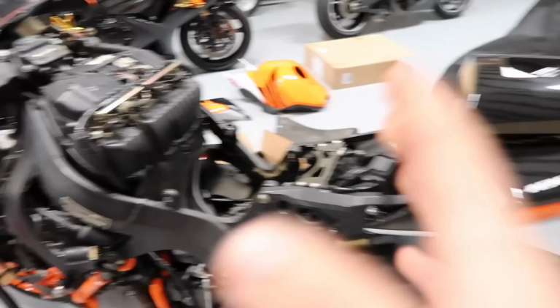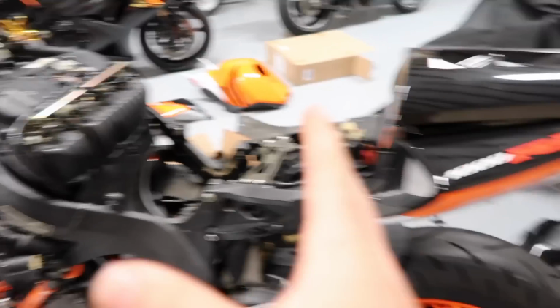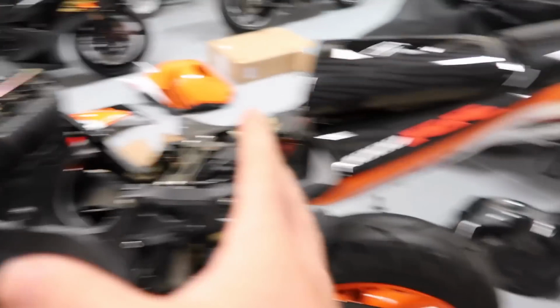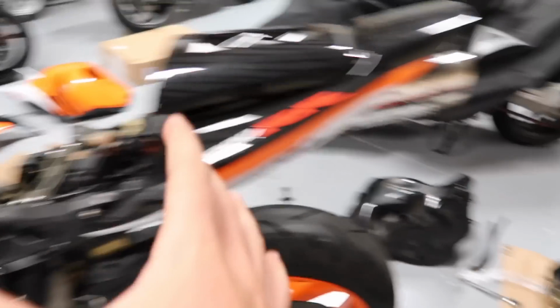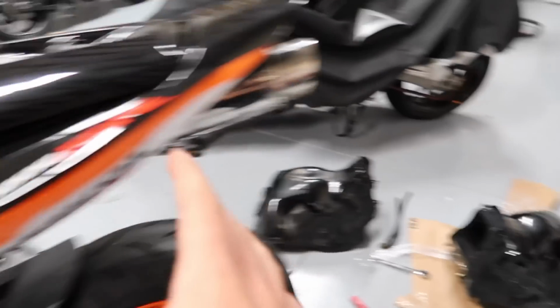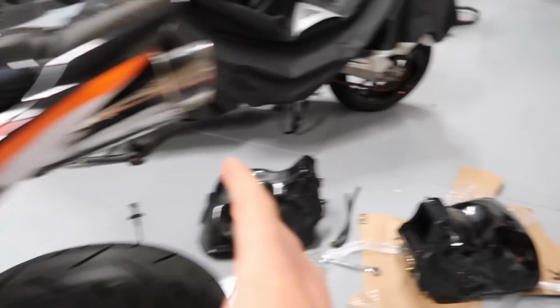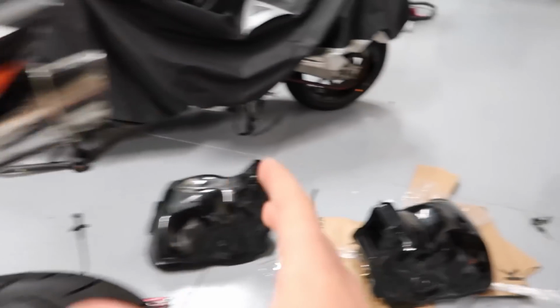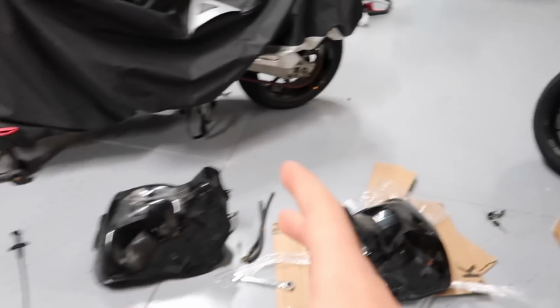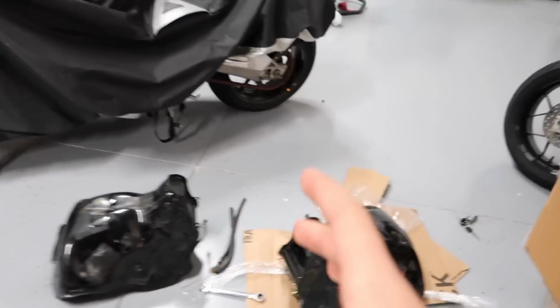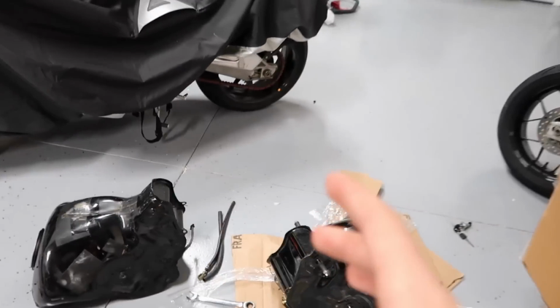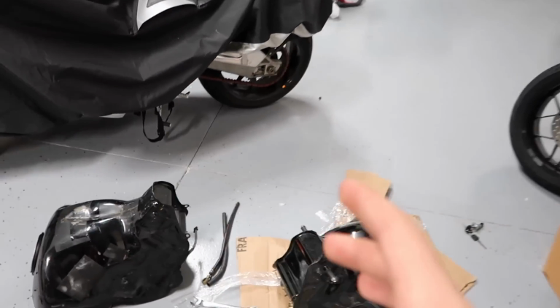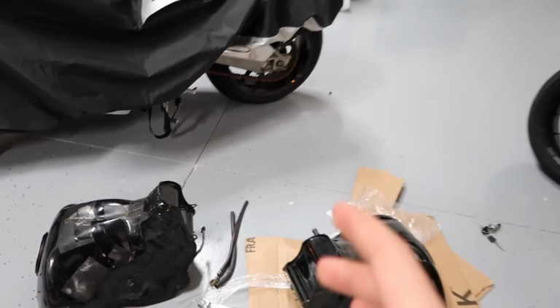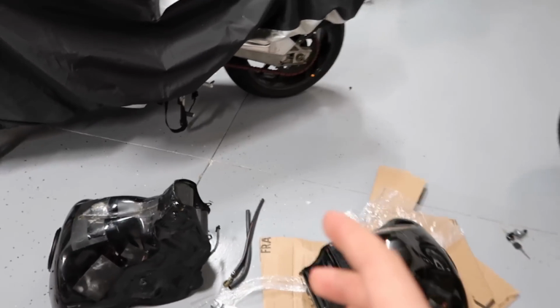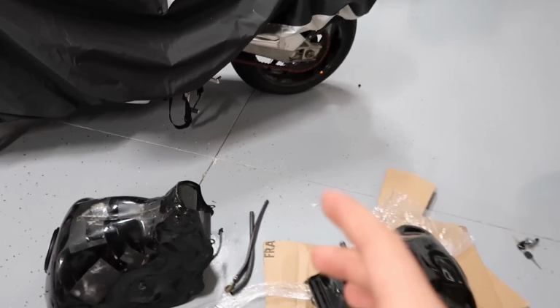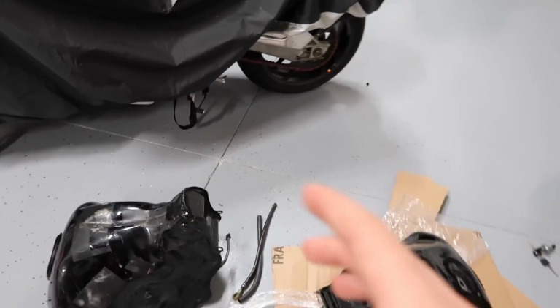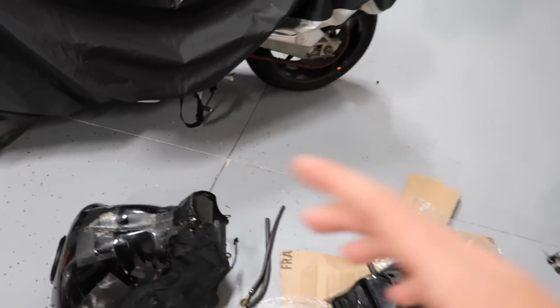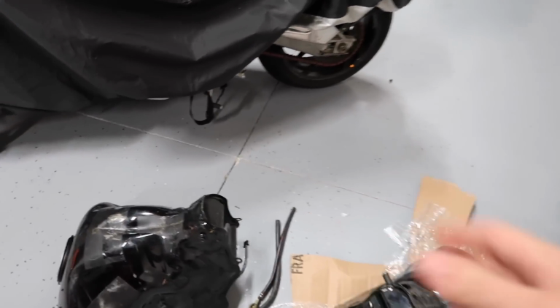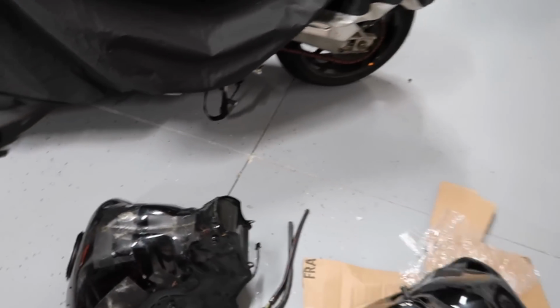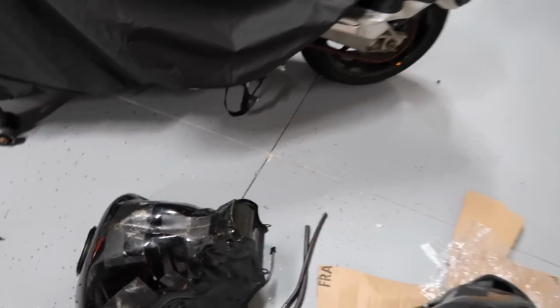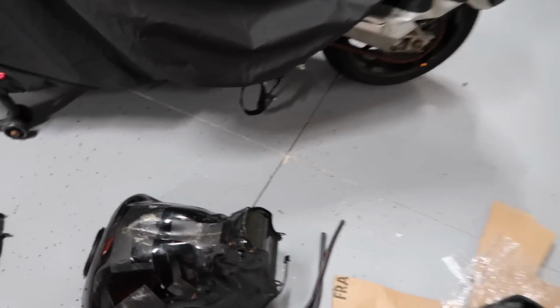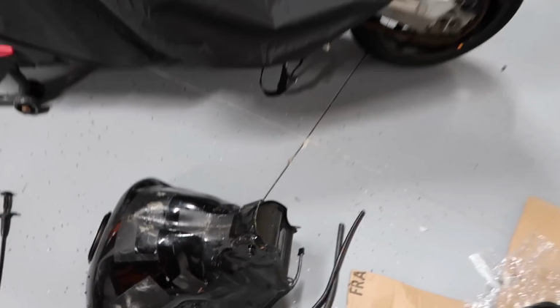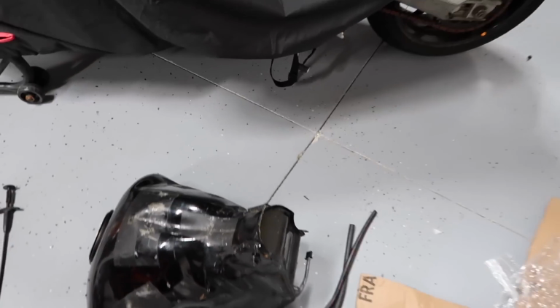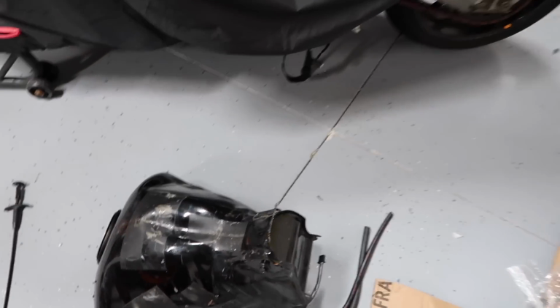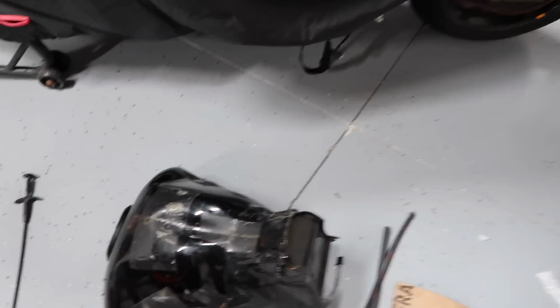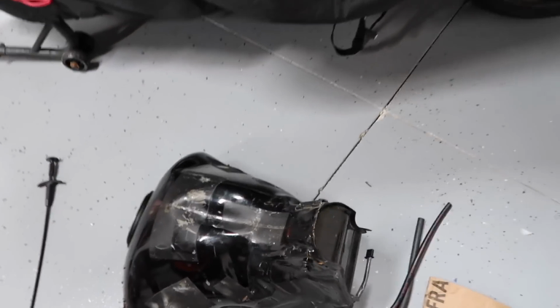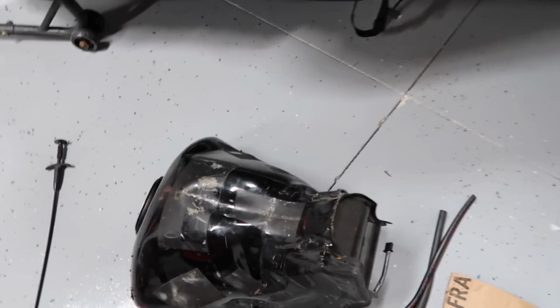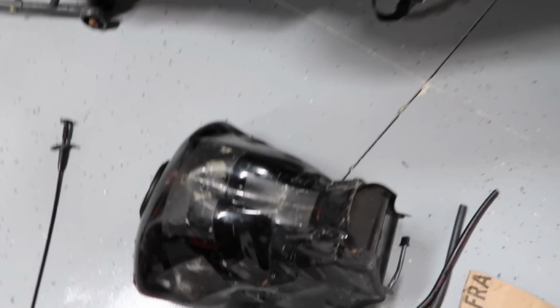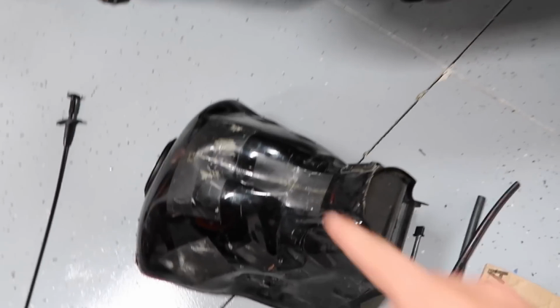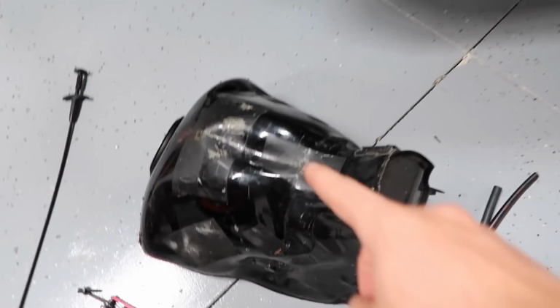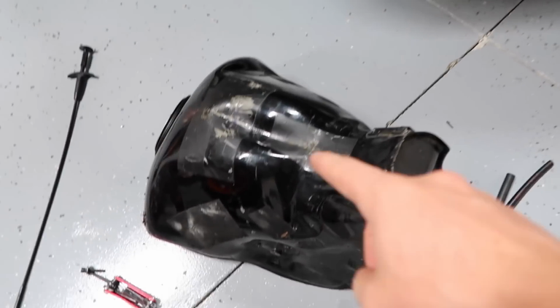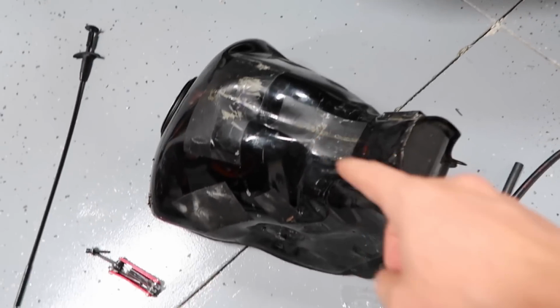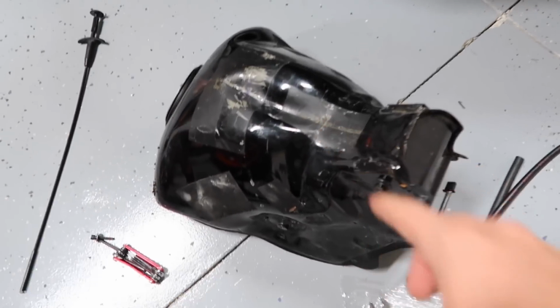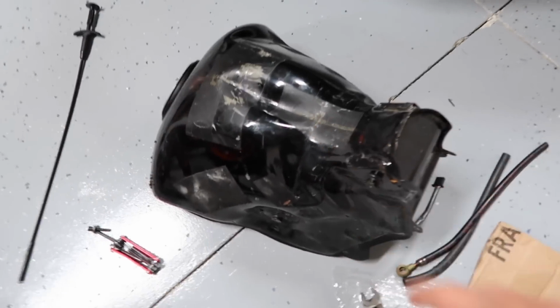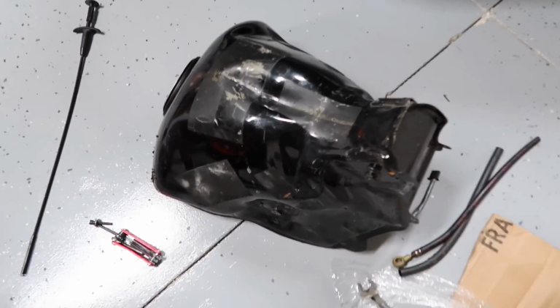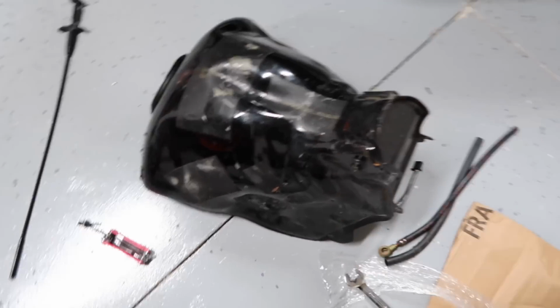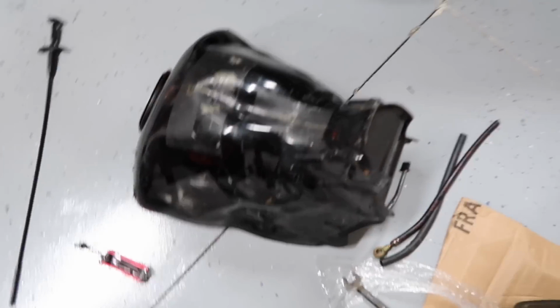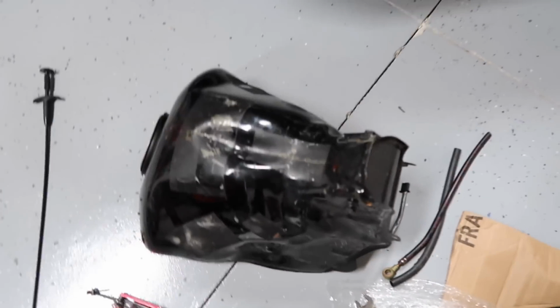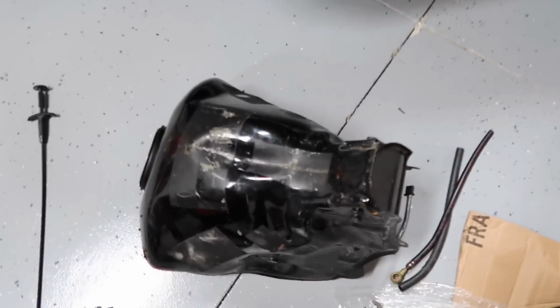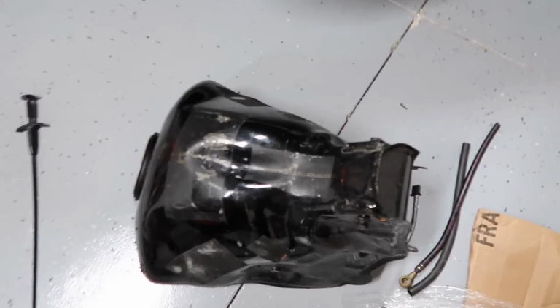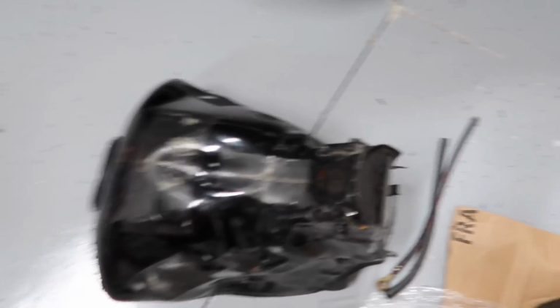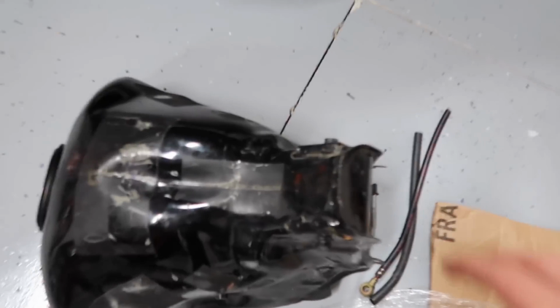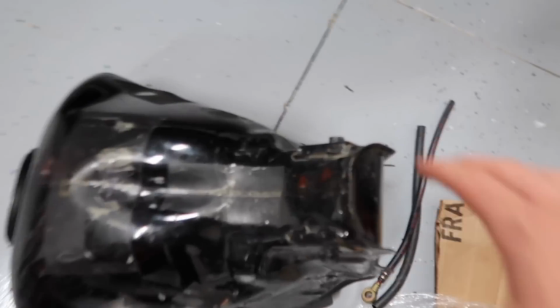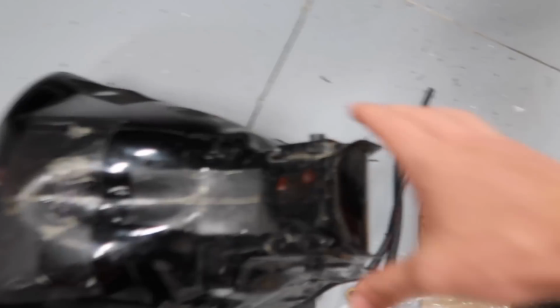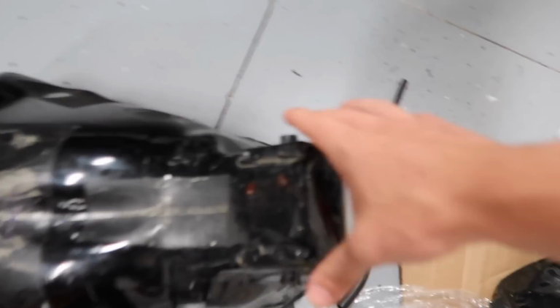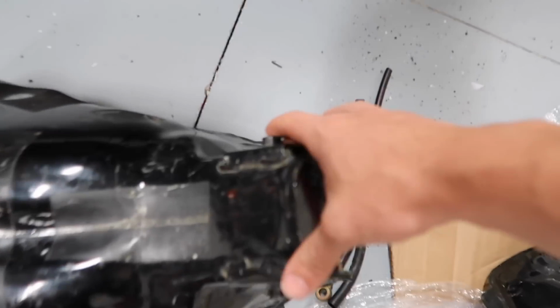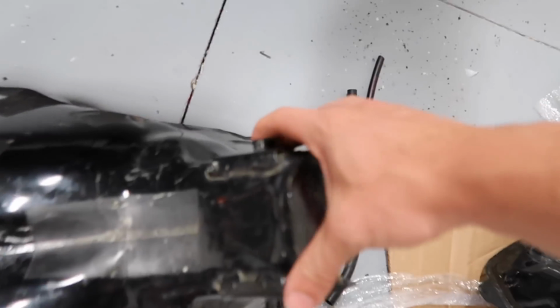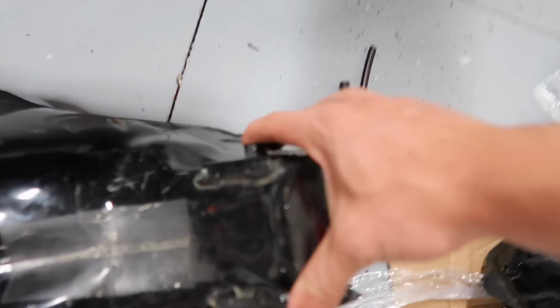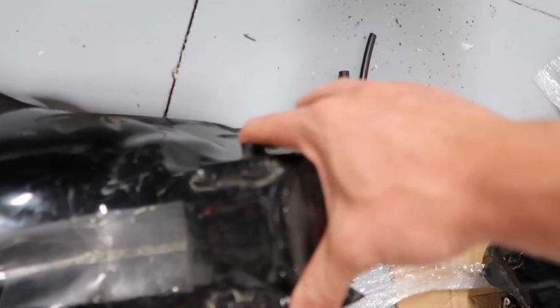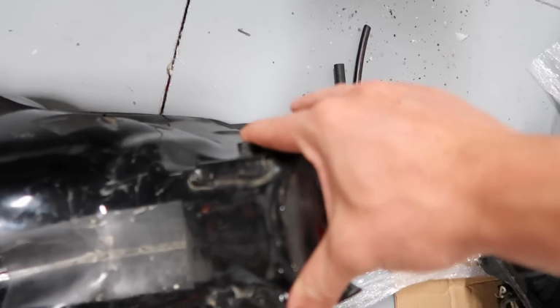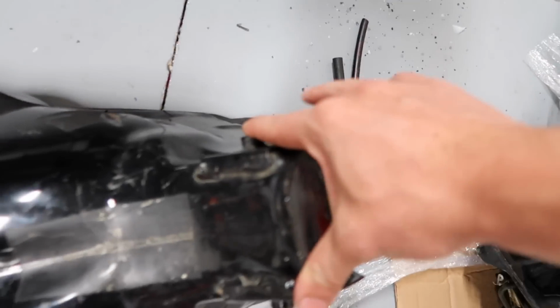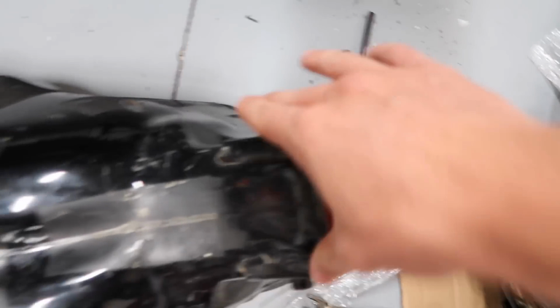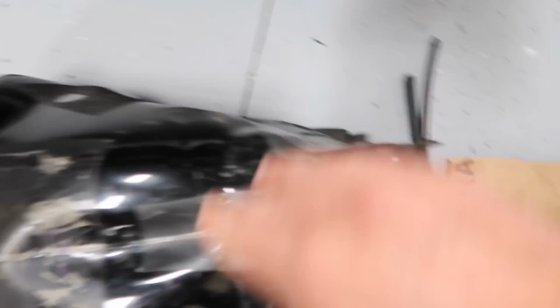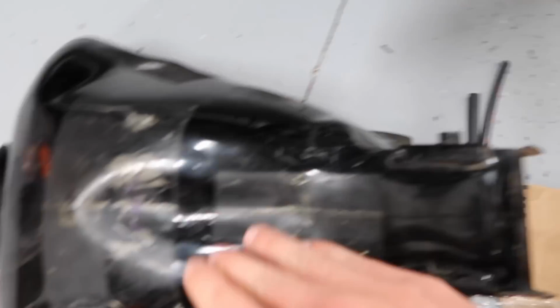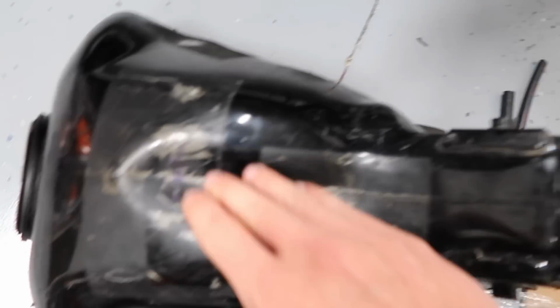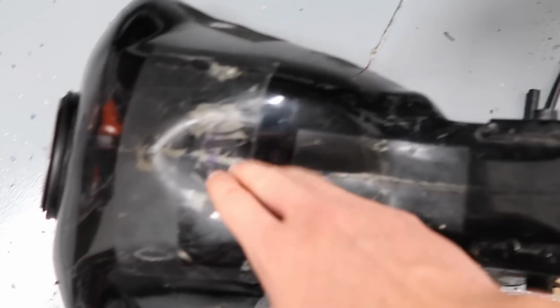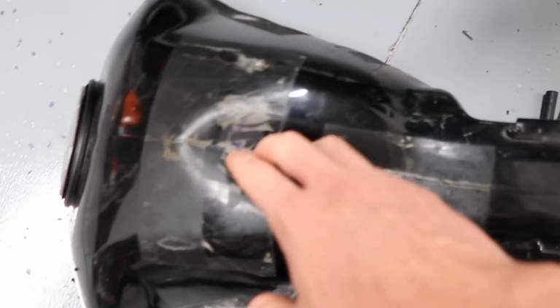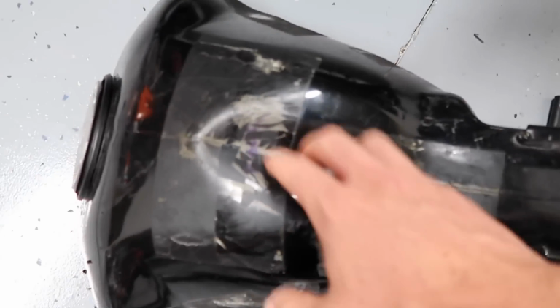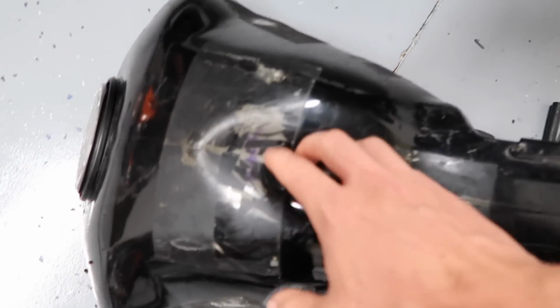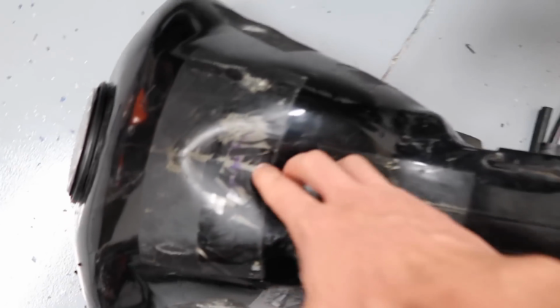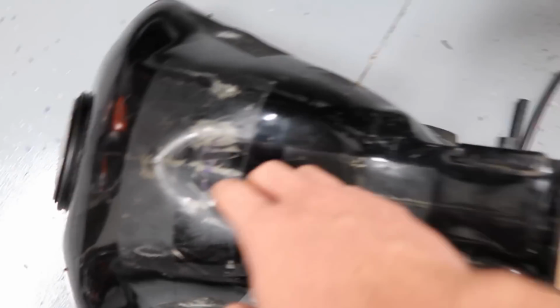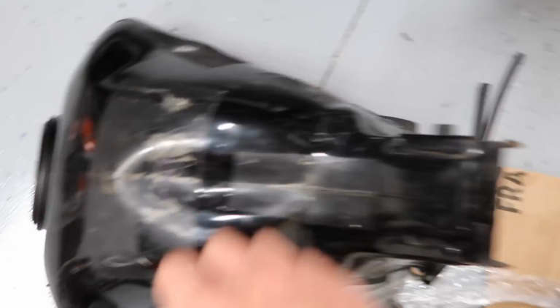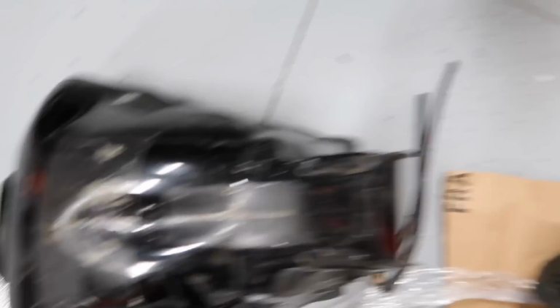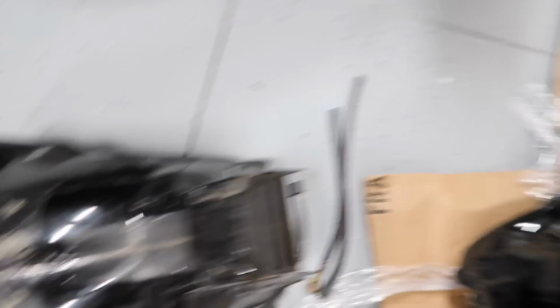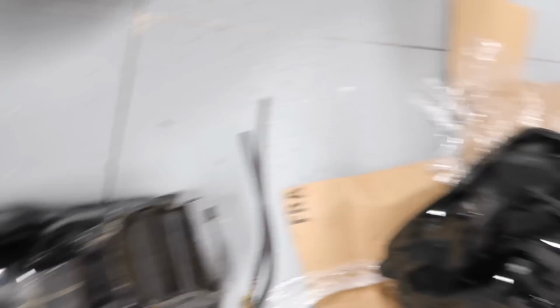I got that tank off and I had no idea what I was doing thinking I was going to run this tank. It's all bent up and pushed in. This is the new tank right here.